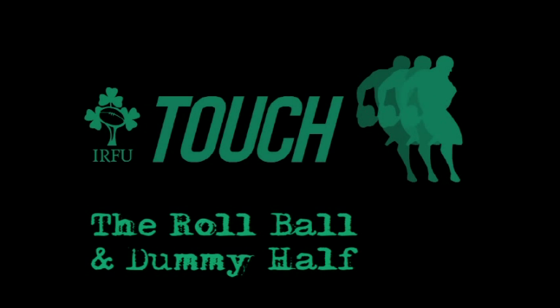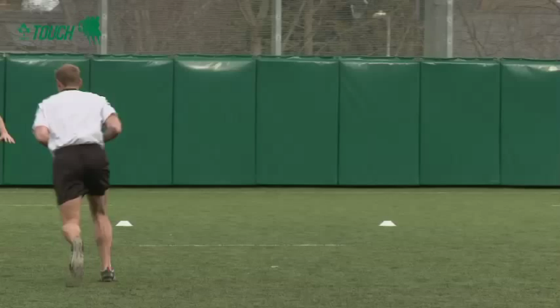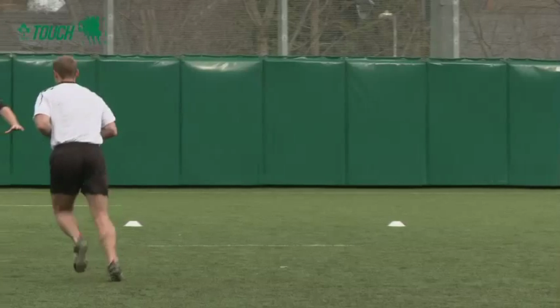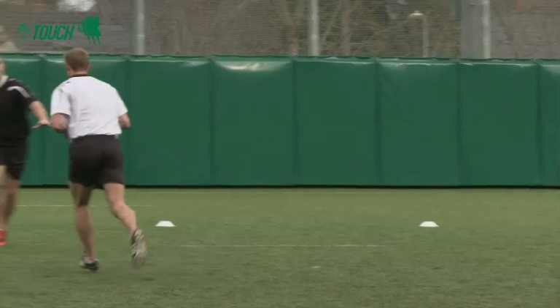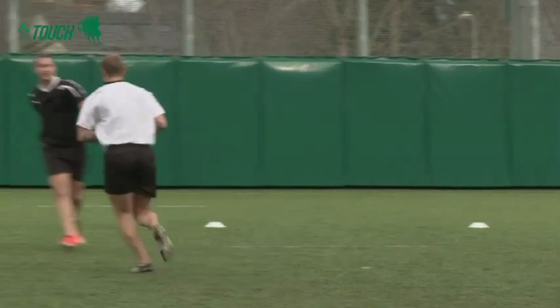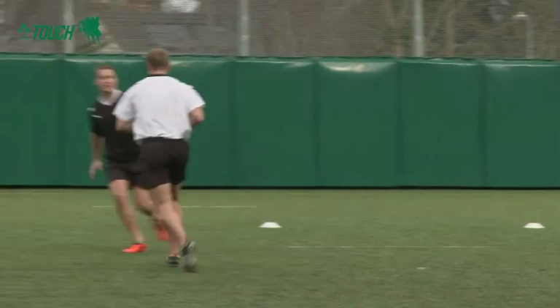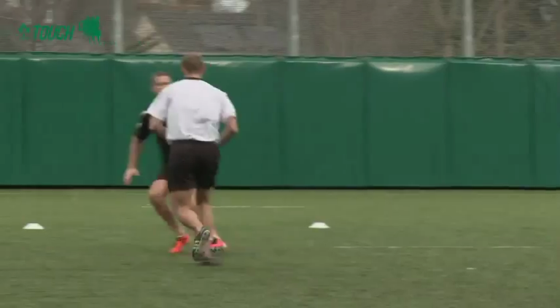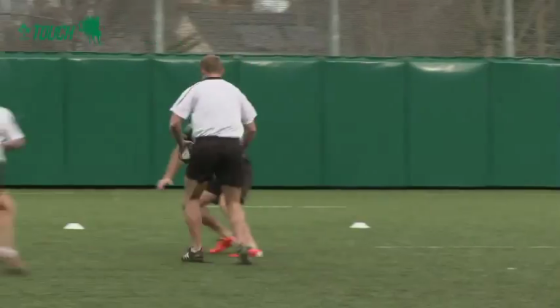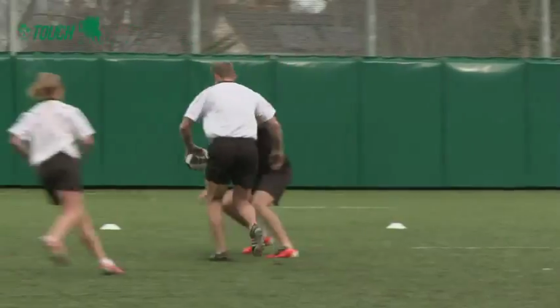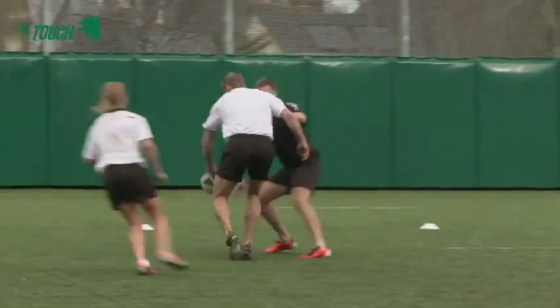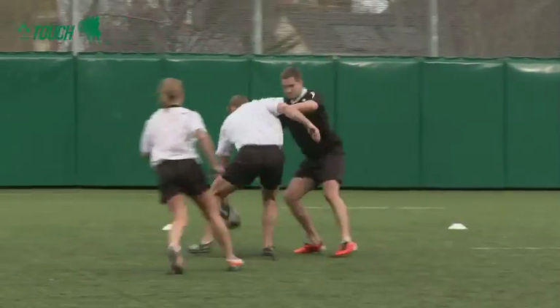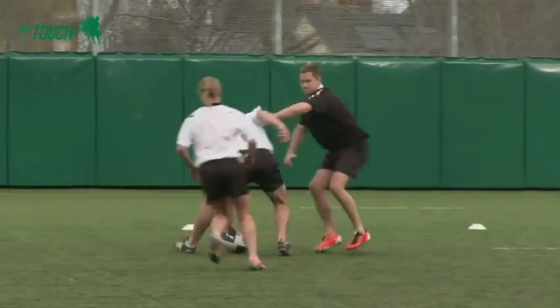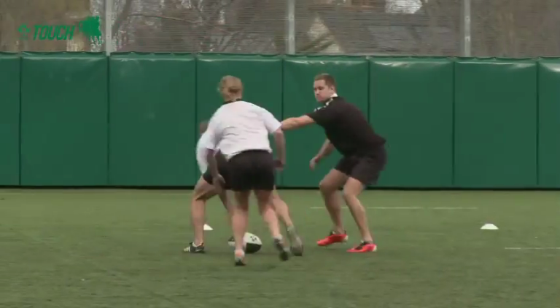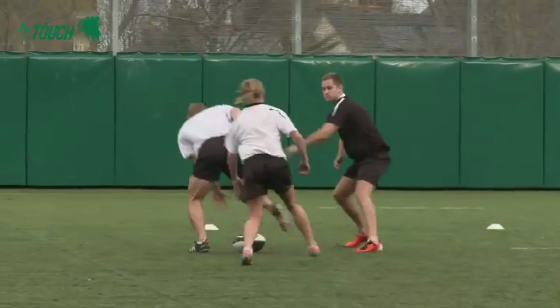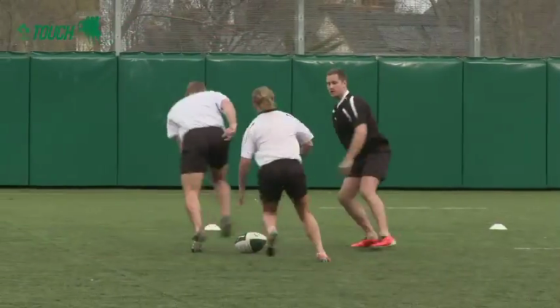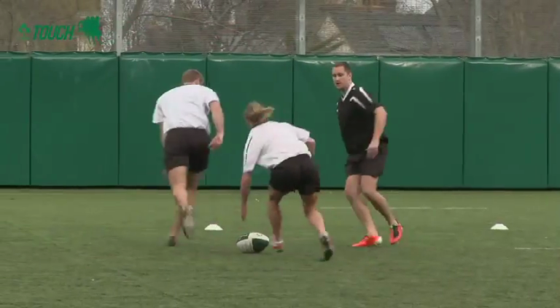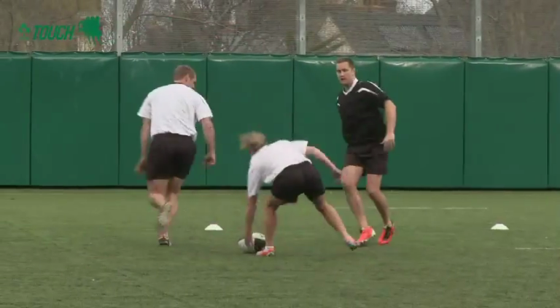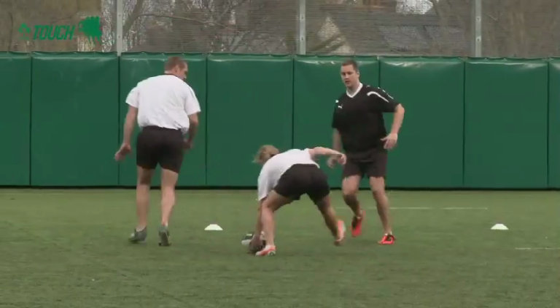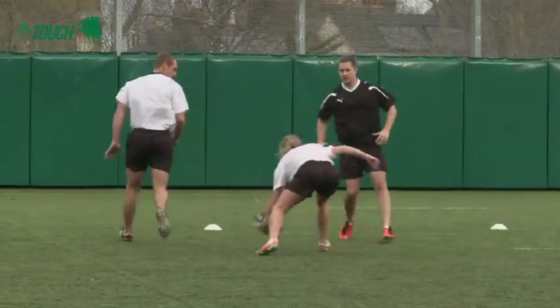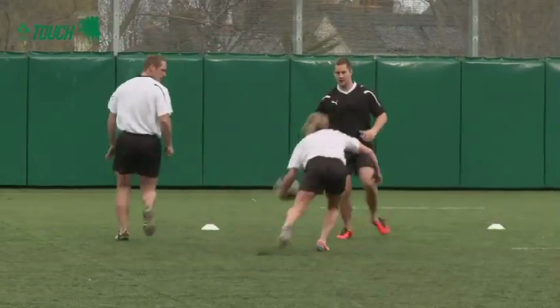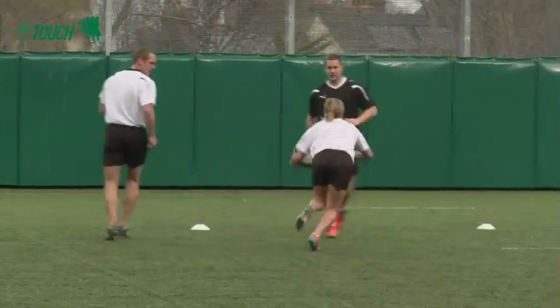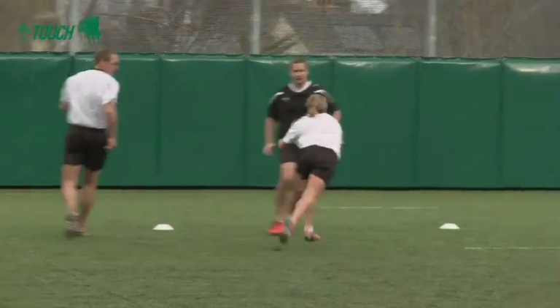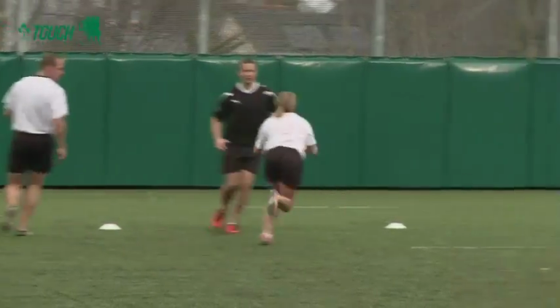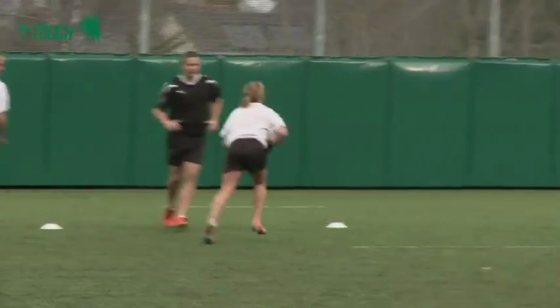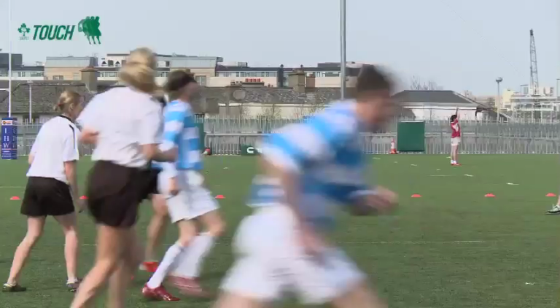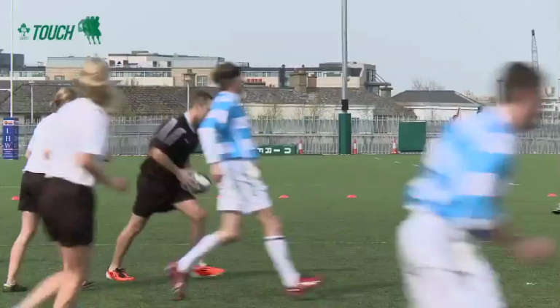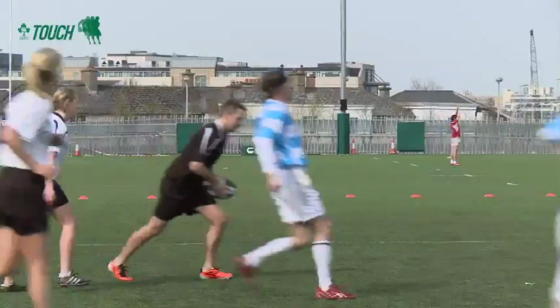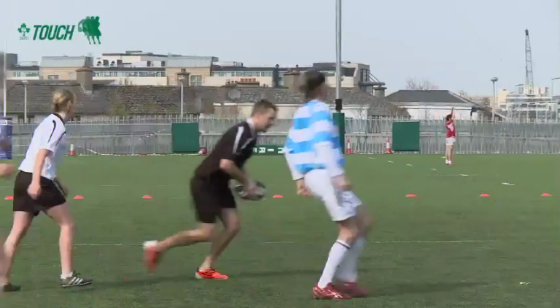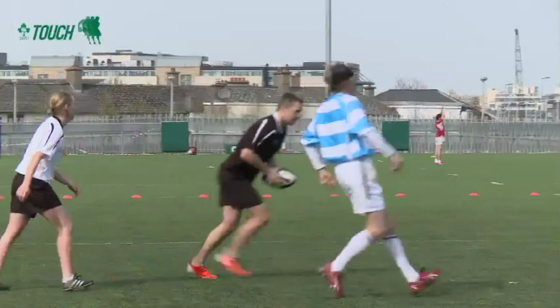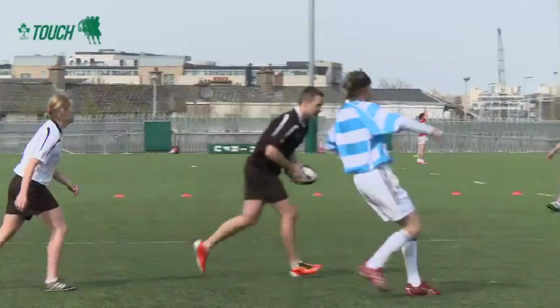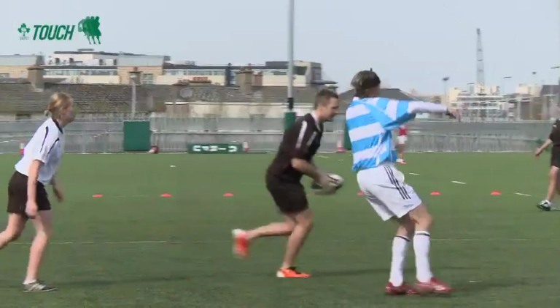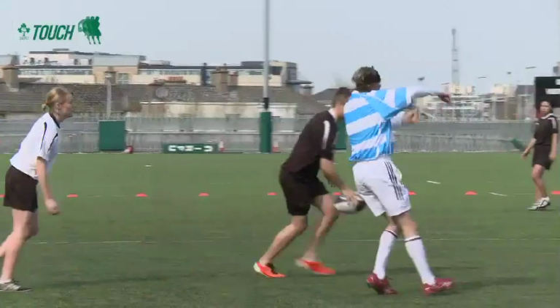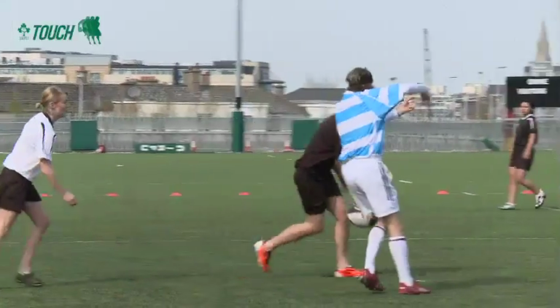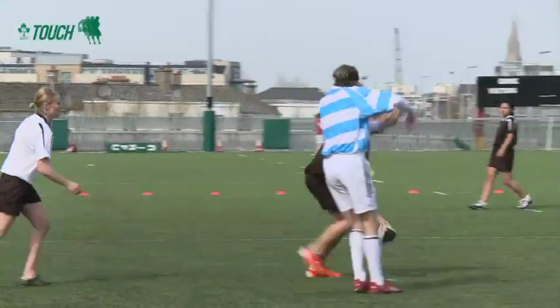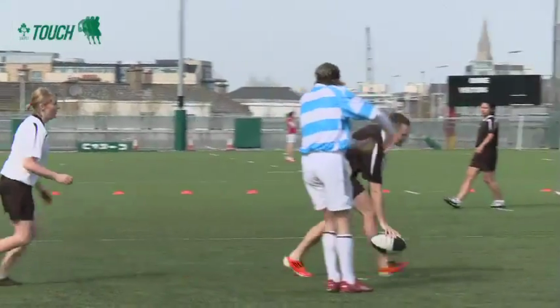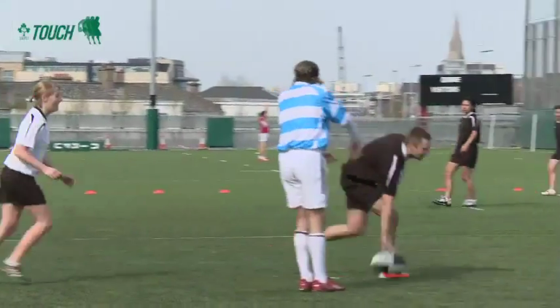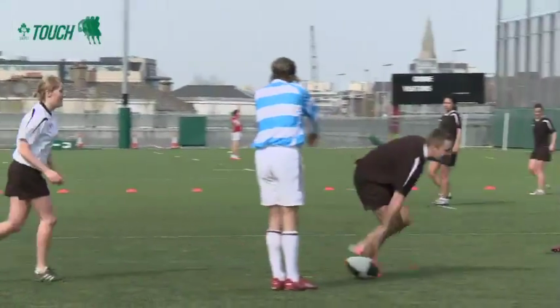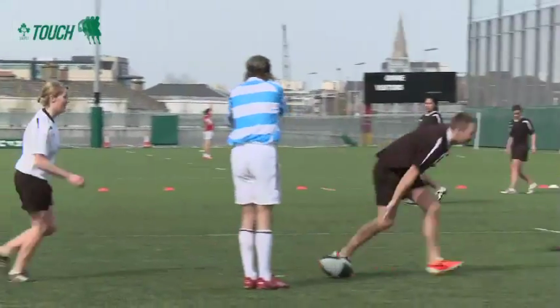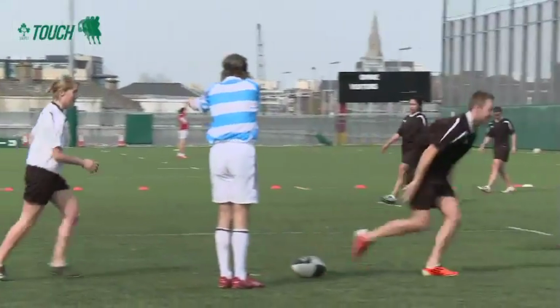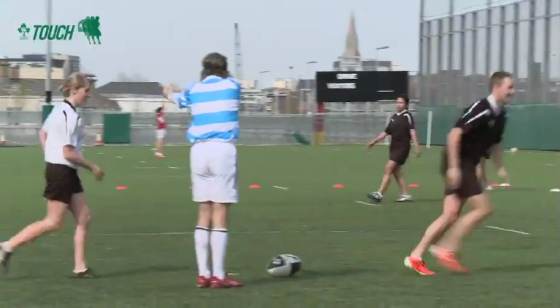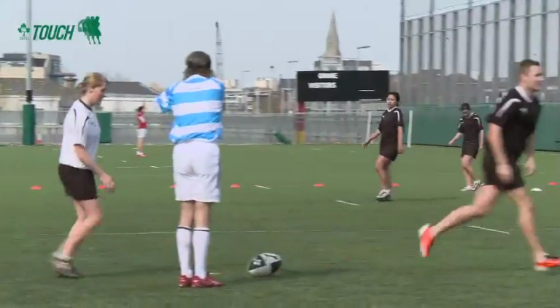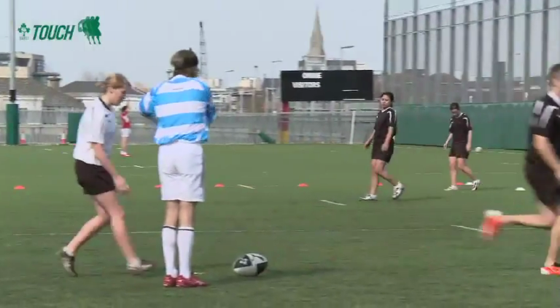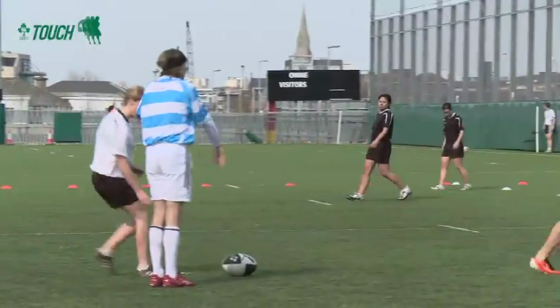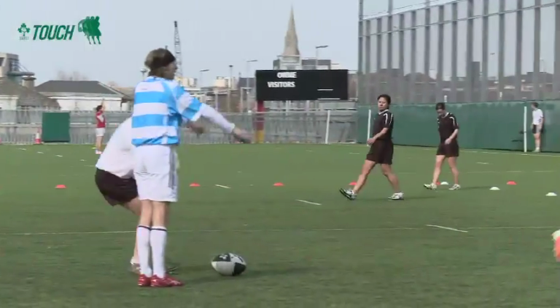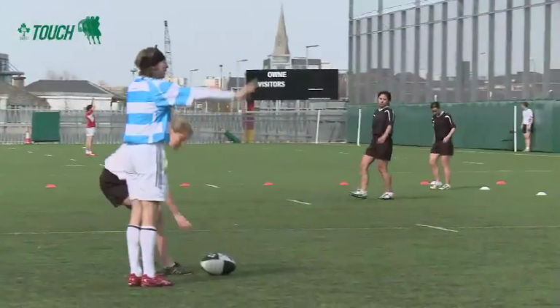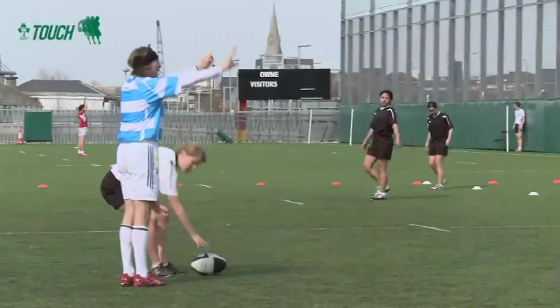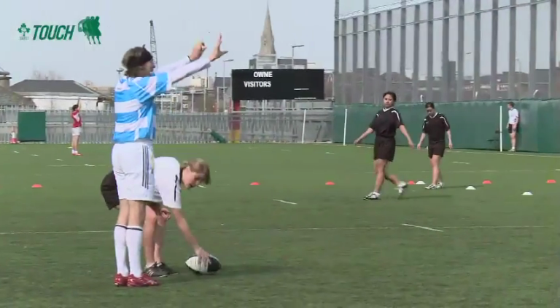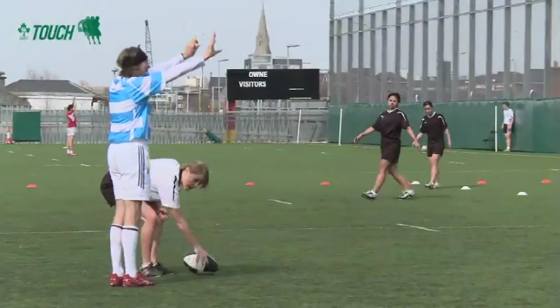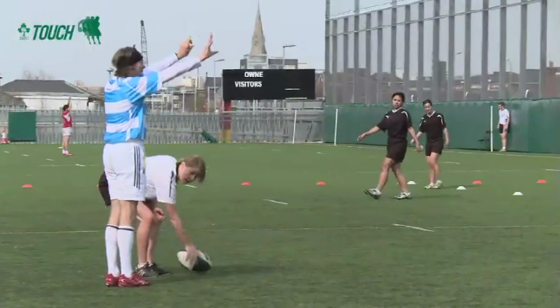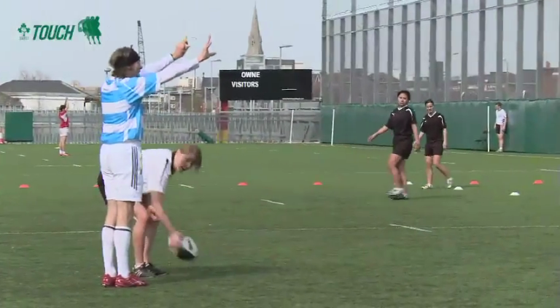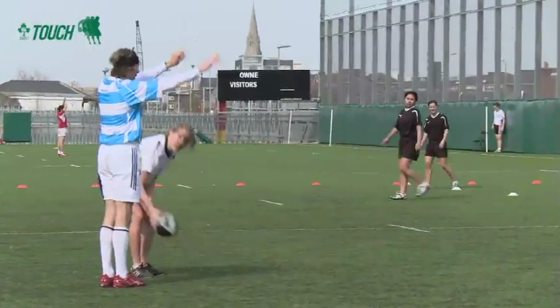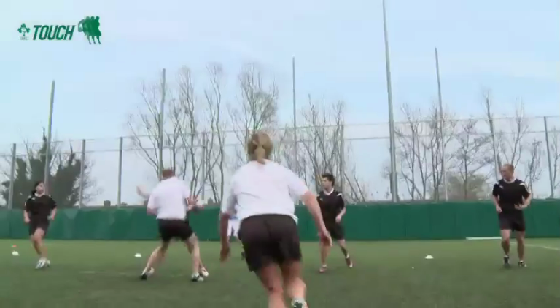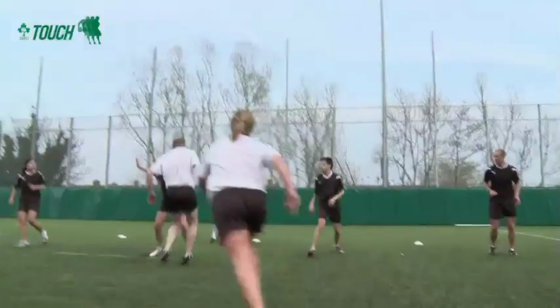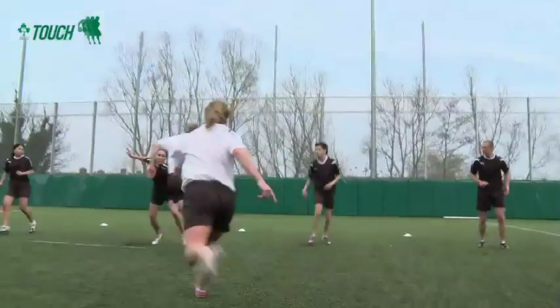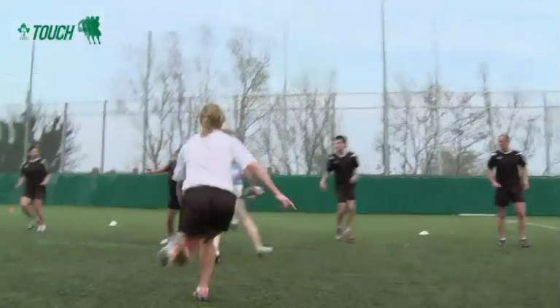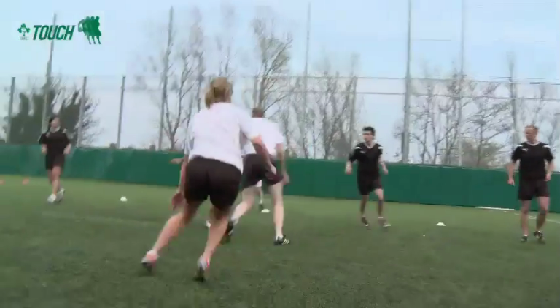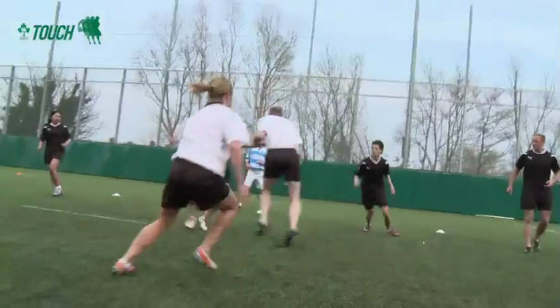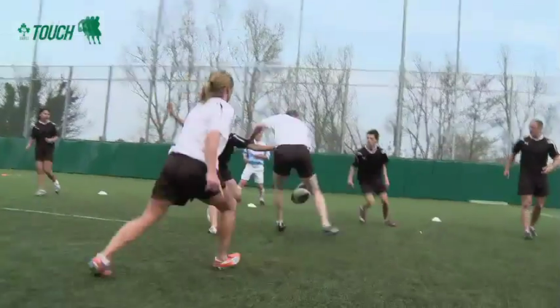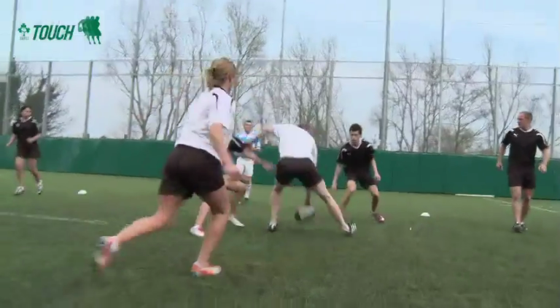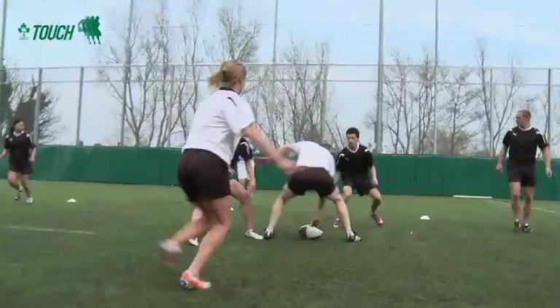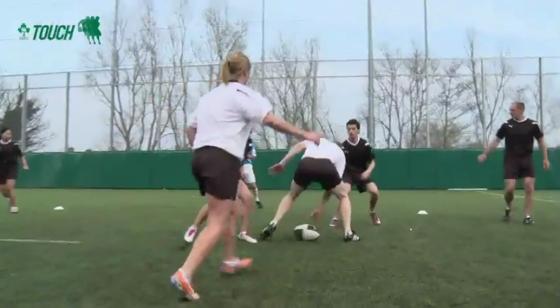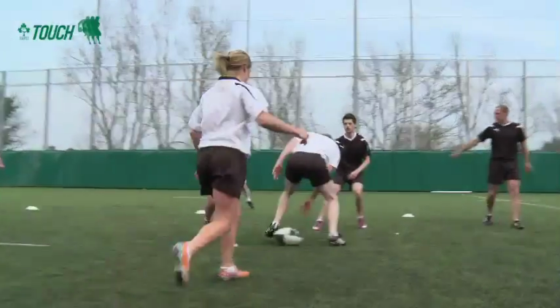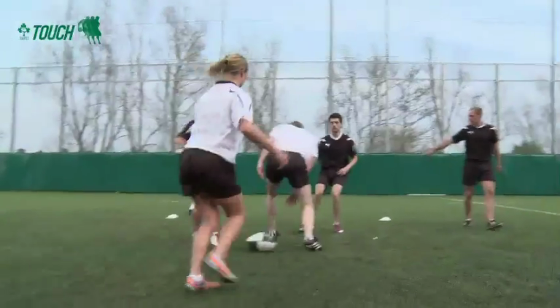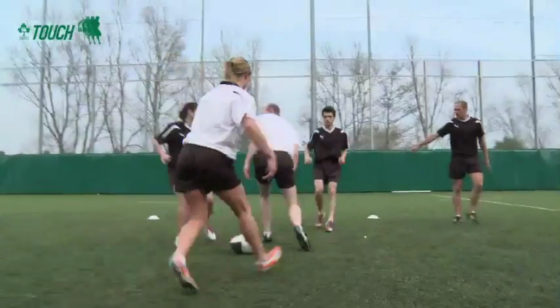Roll balls are key in touch rugby. After a touch is made, or when there is a change of possession, play is restarted by way of a roll ball.